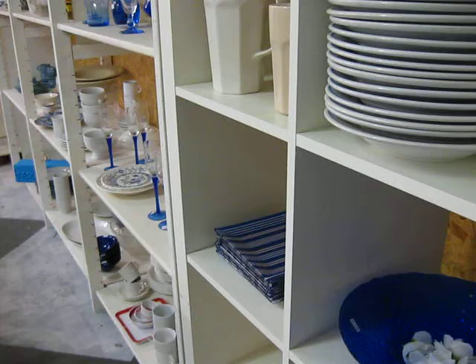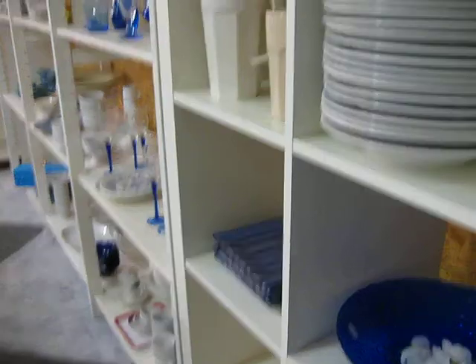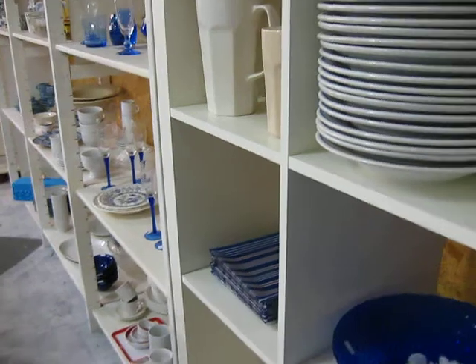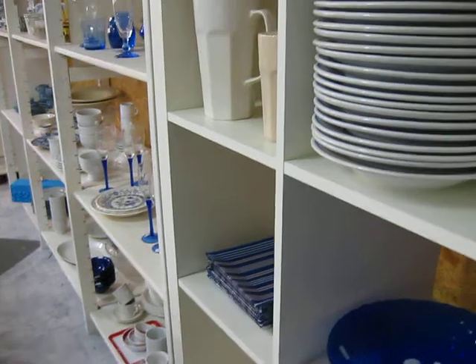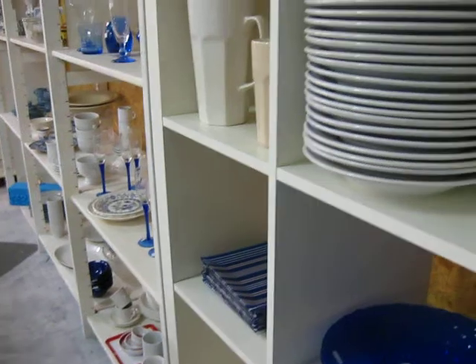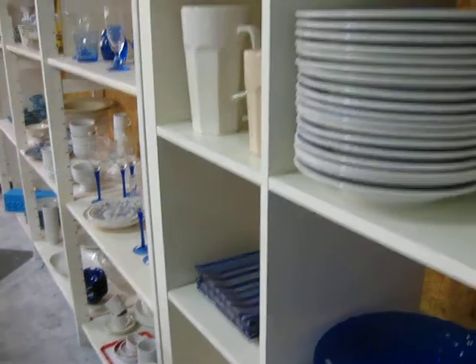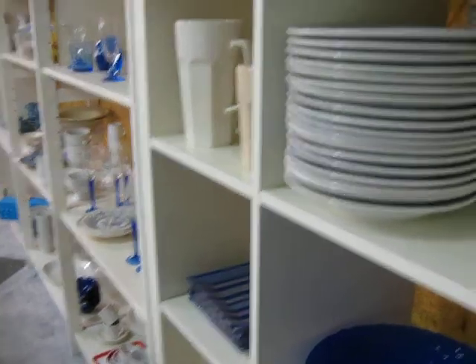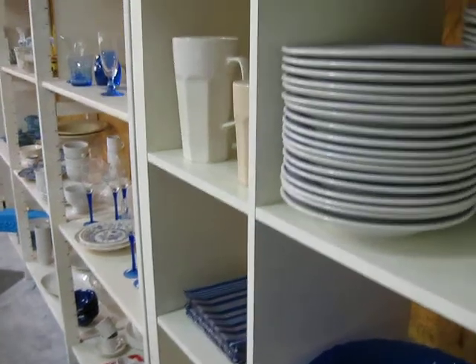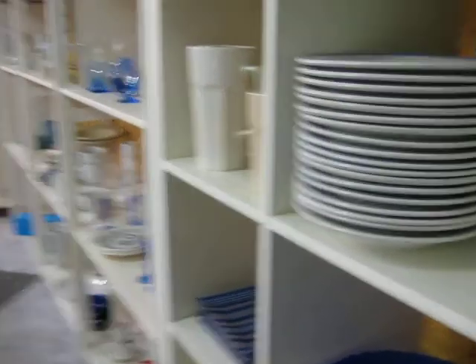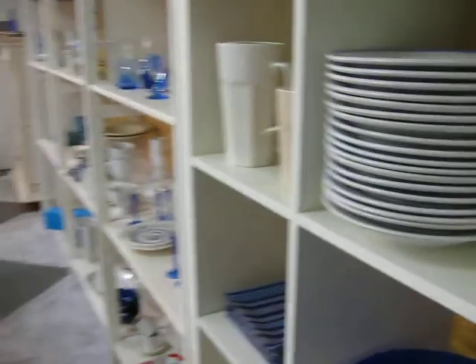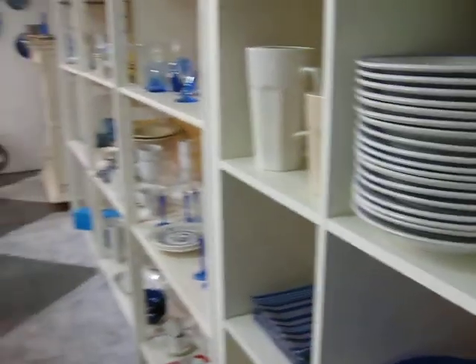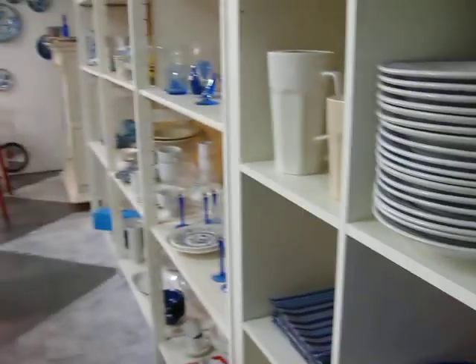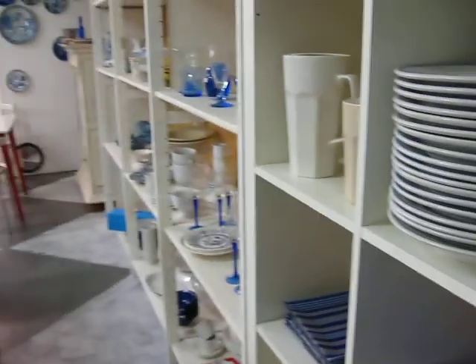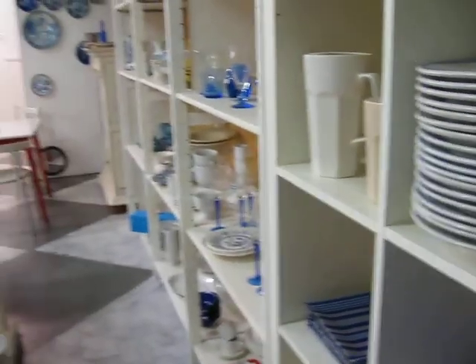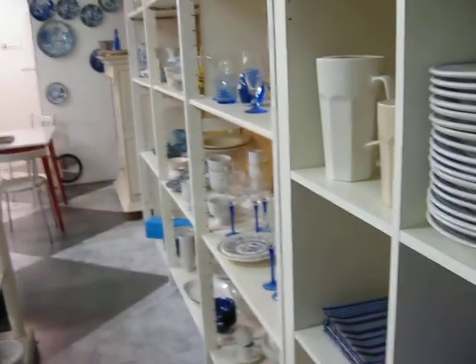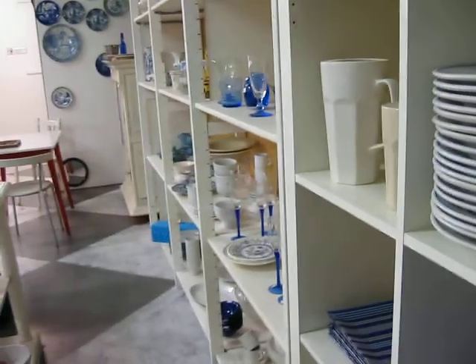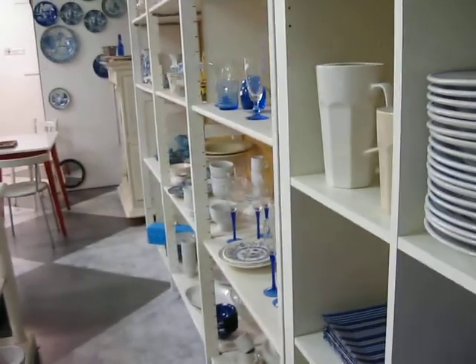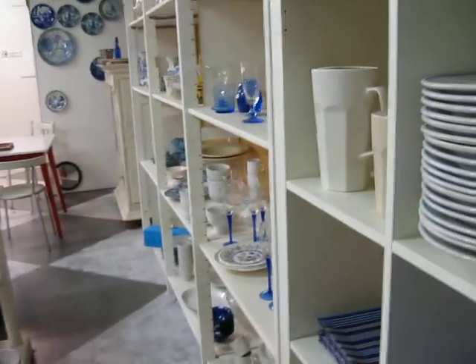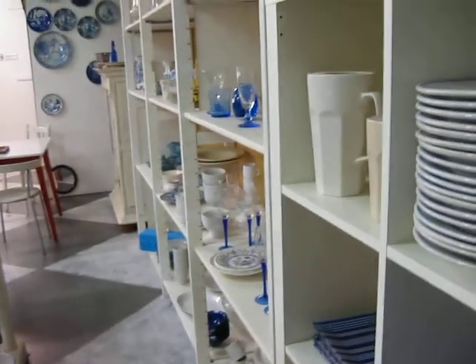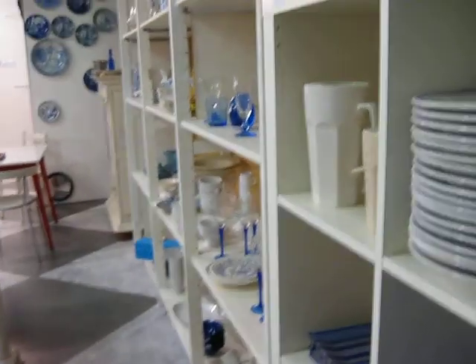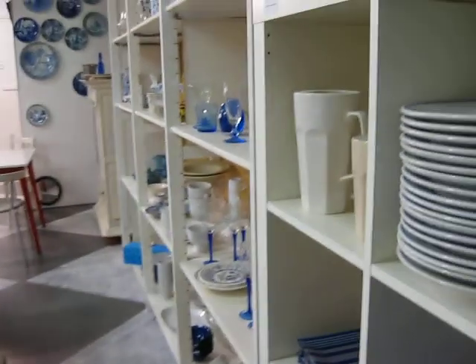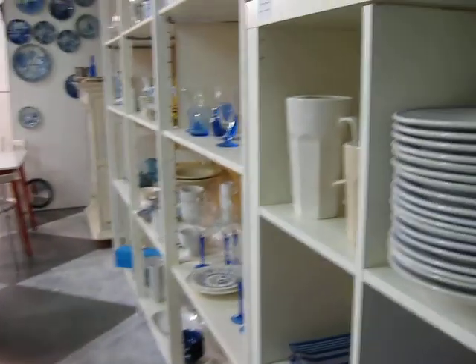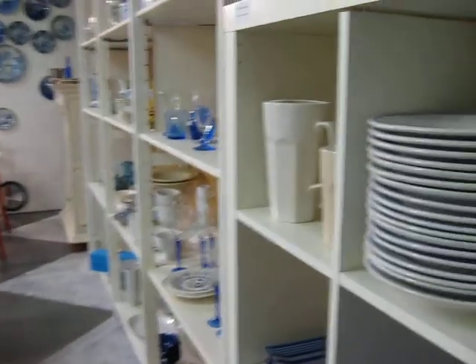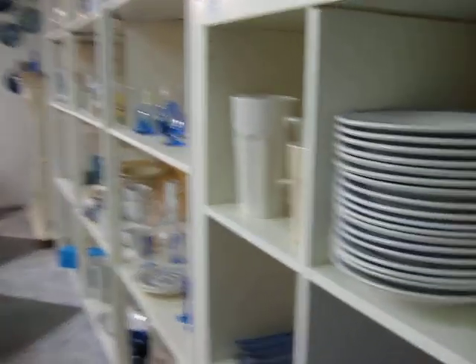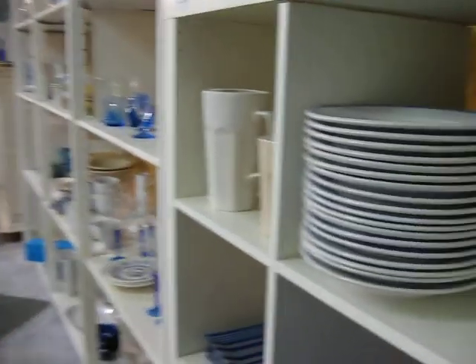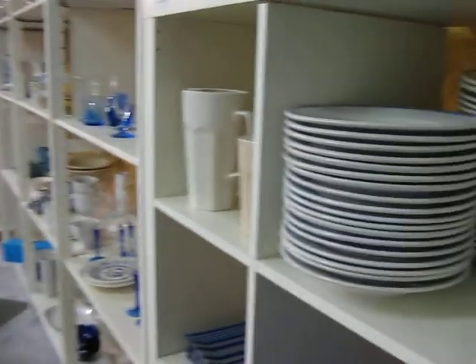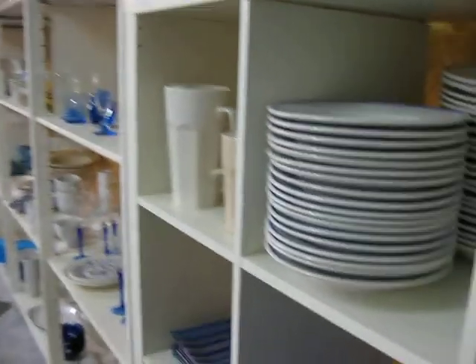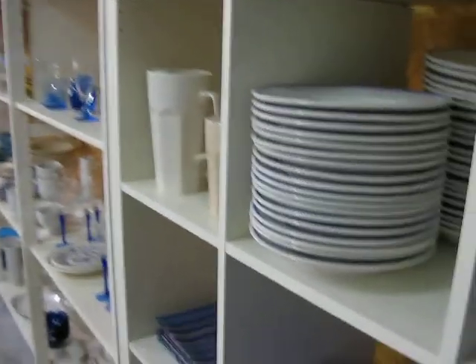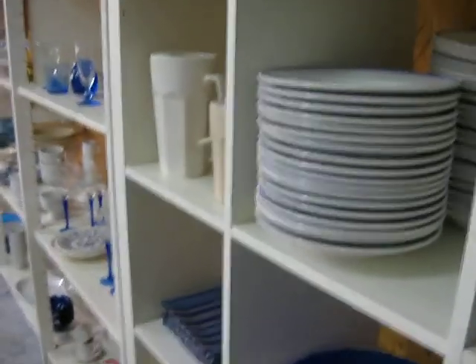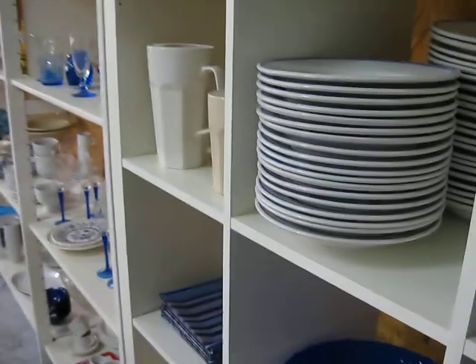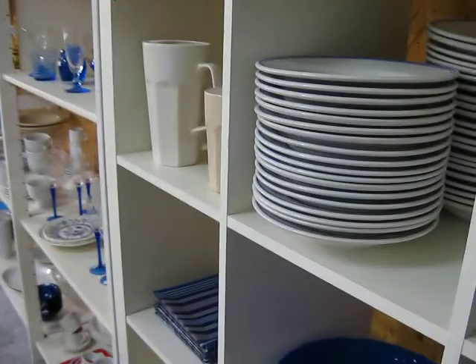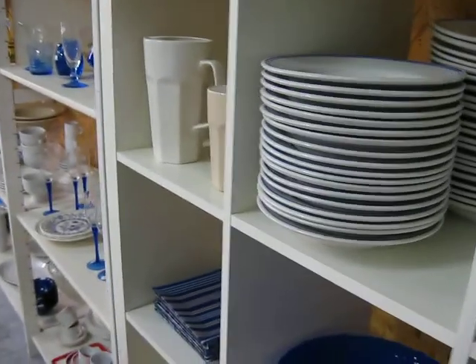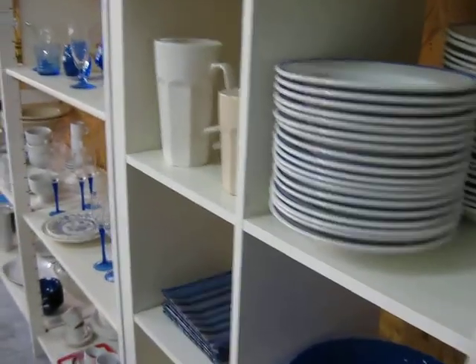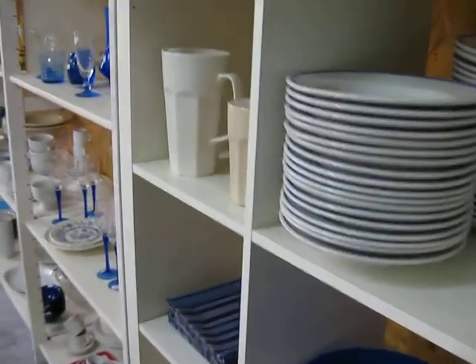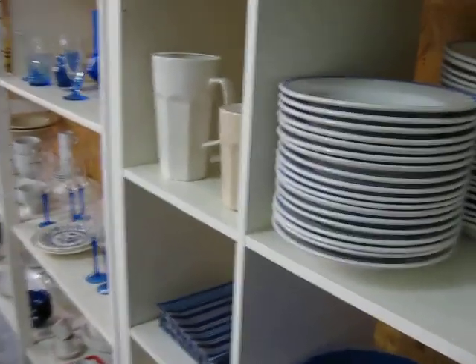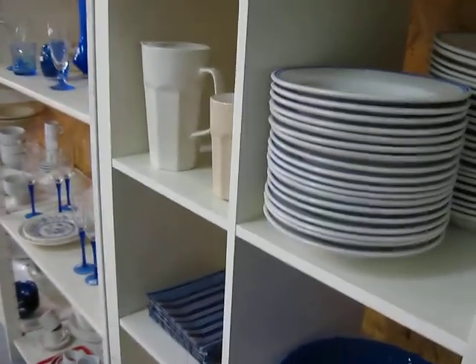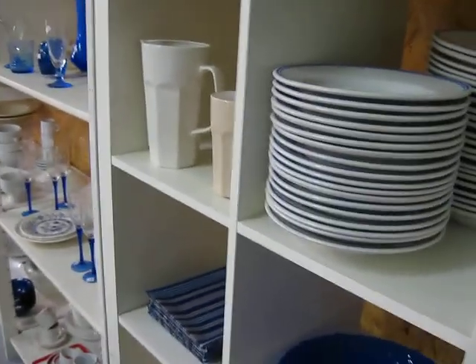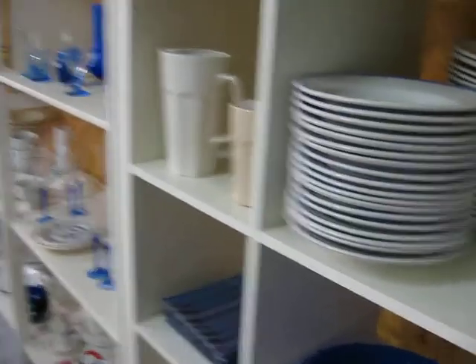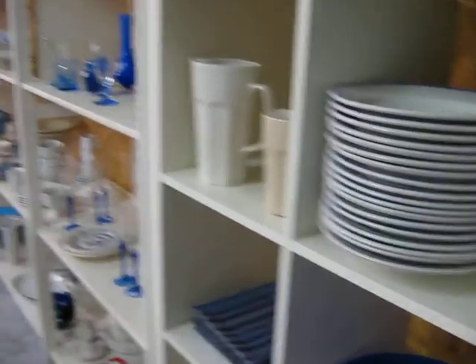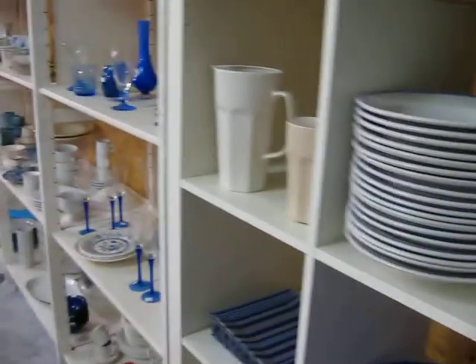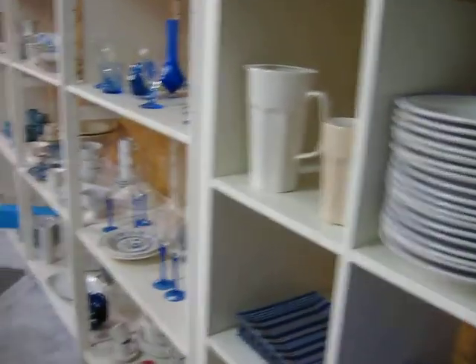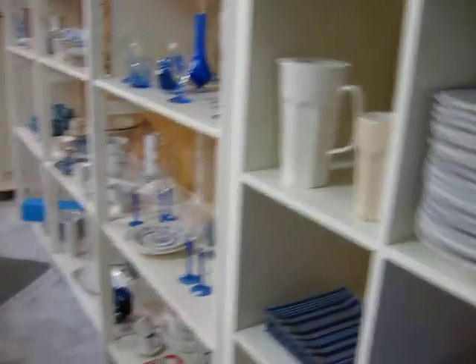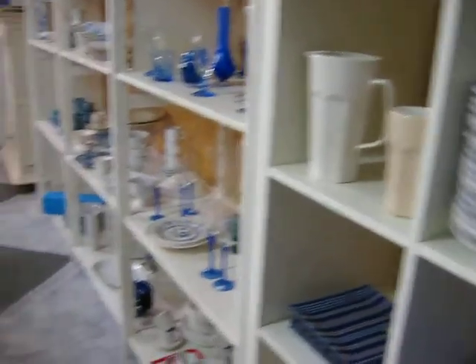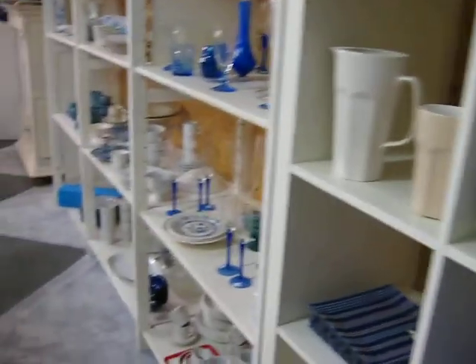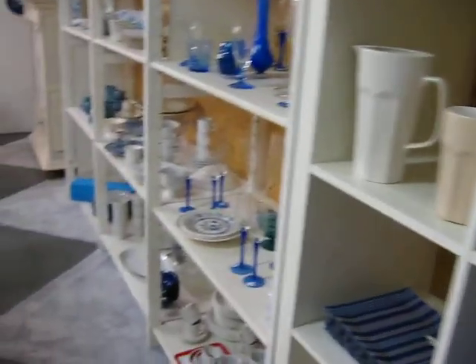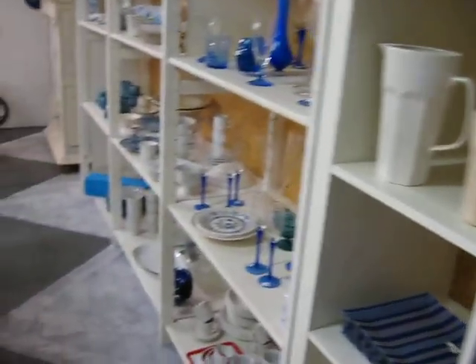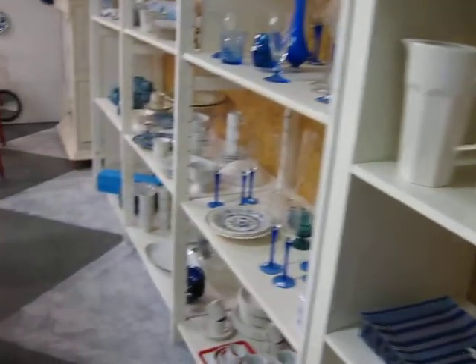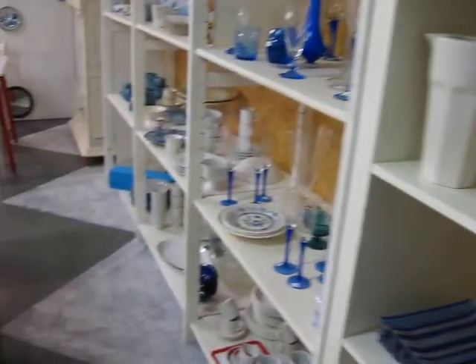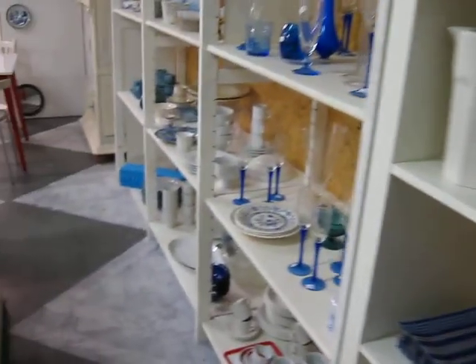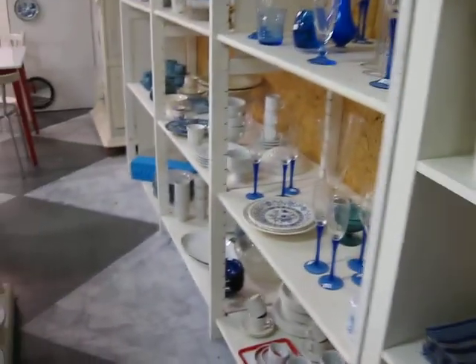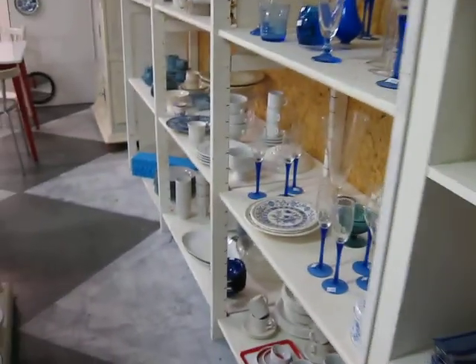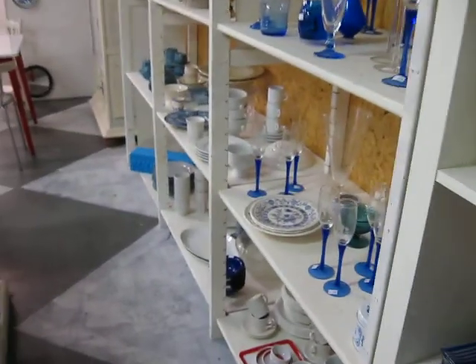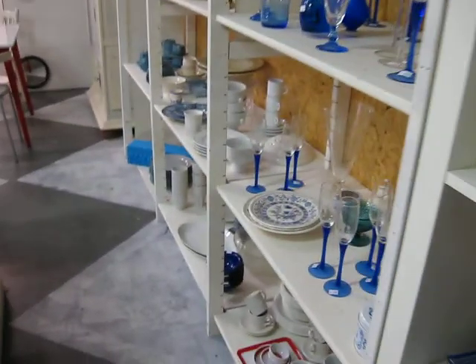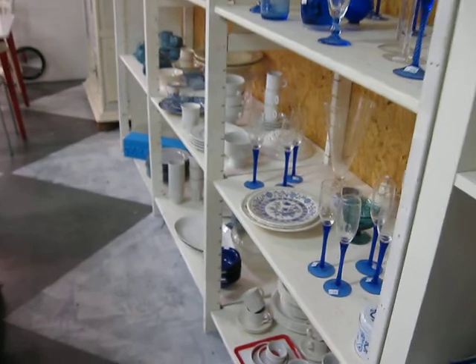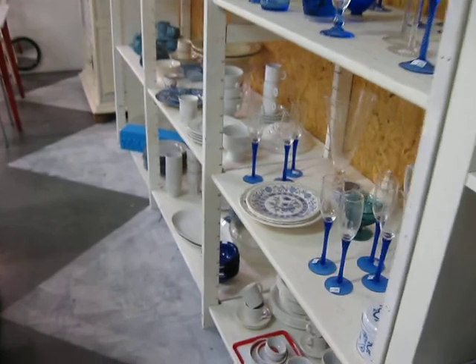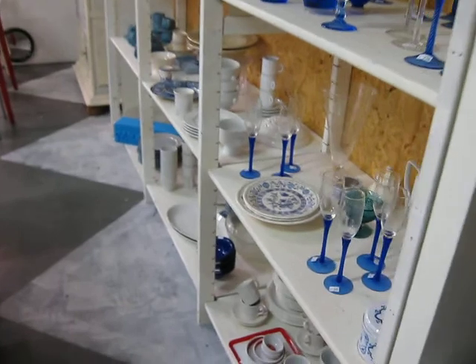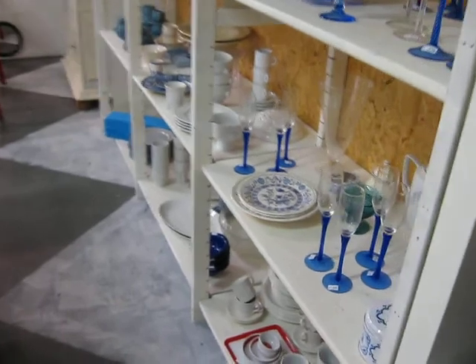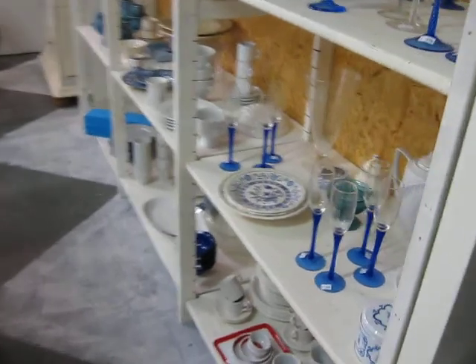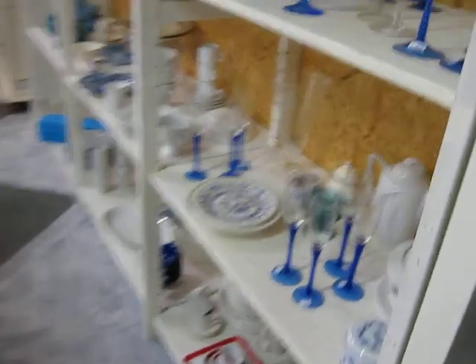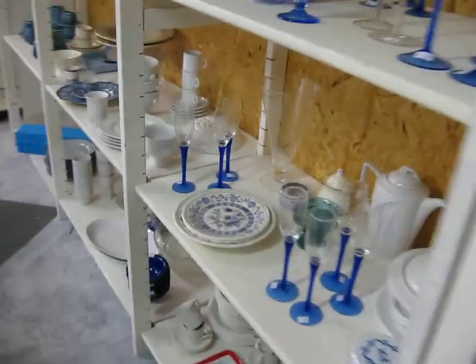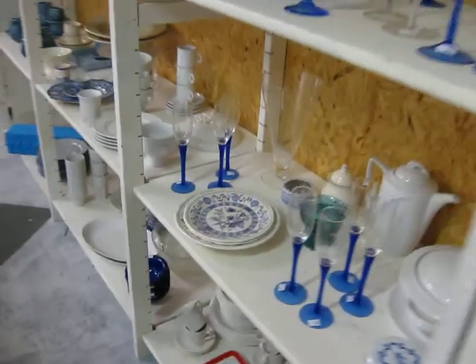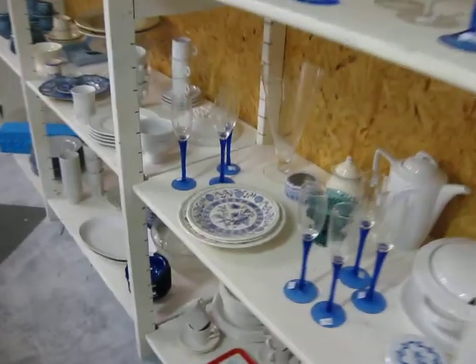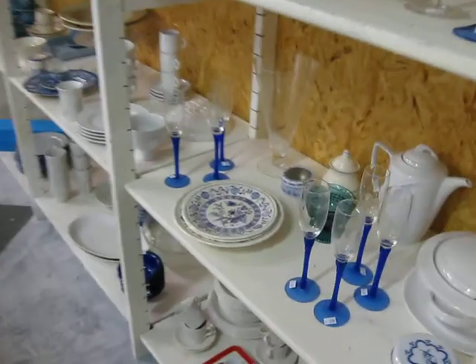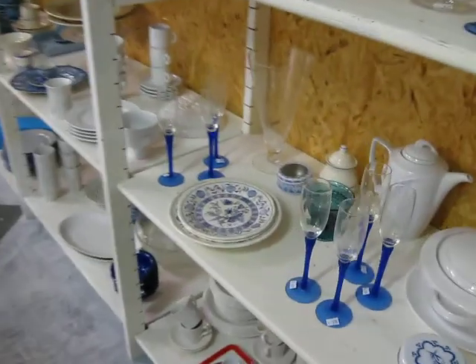Okay guys, I'm in a quiet corner now so I'm taping this. You can see it's more antique stuff.